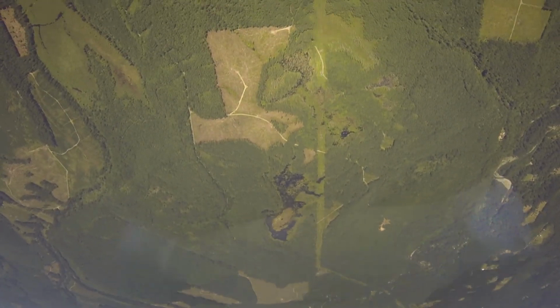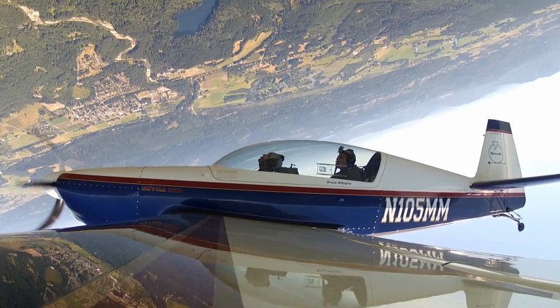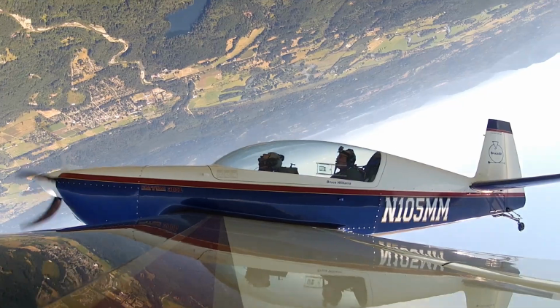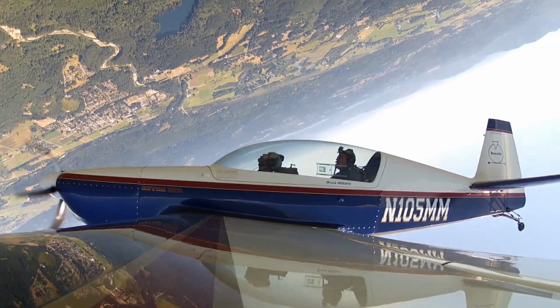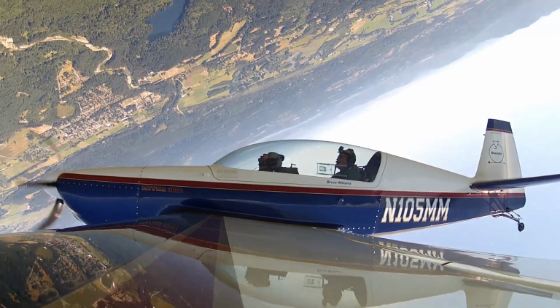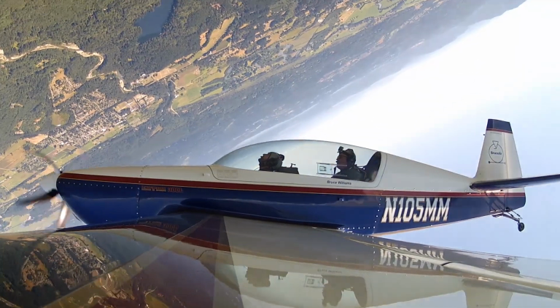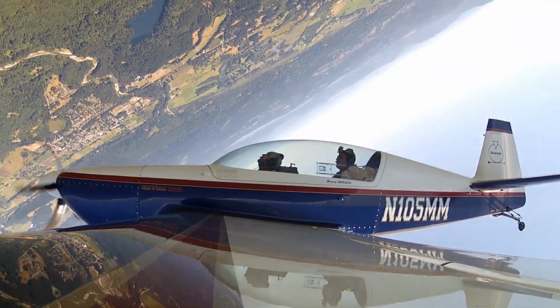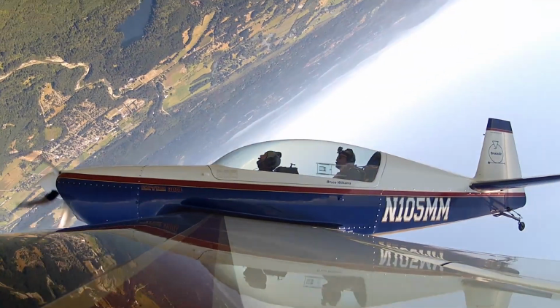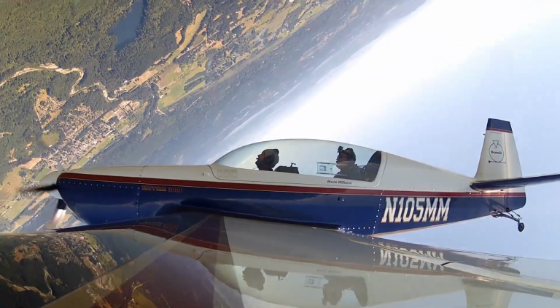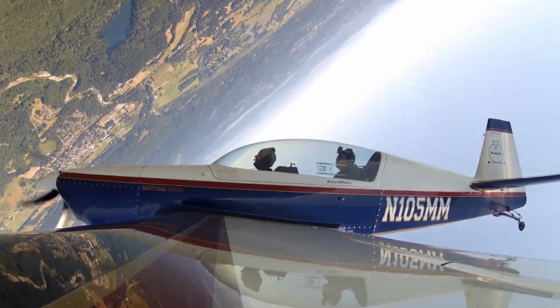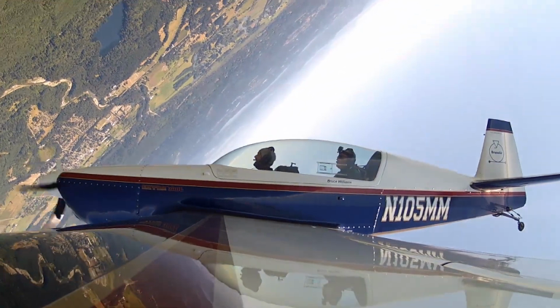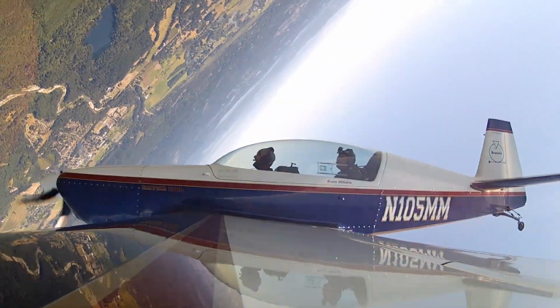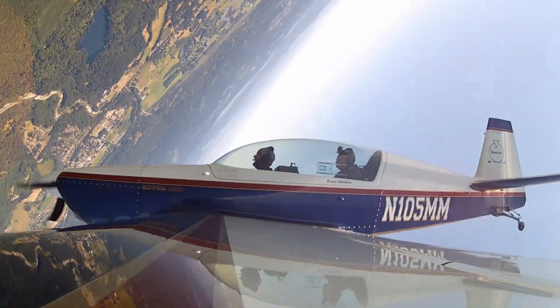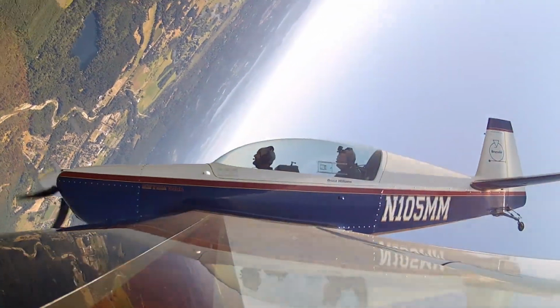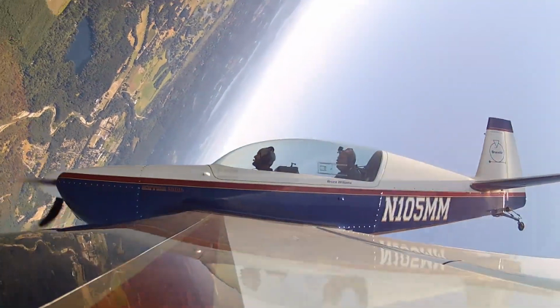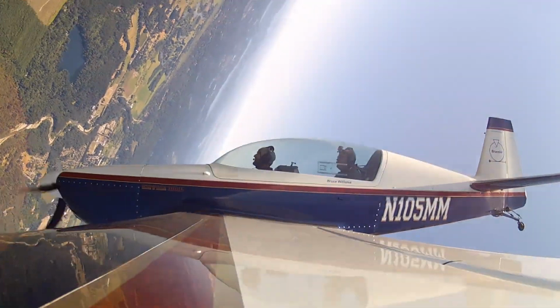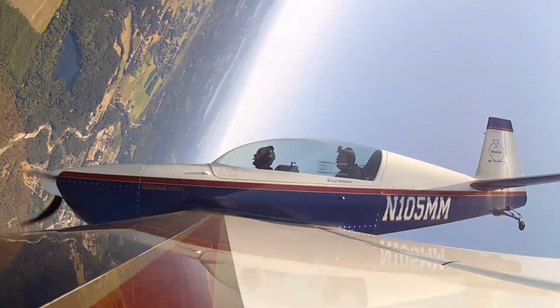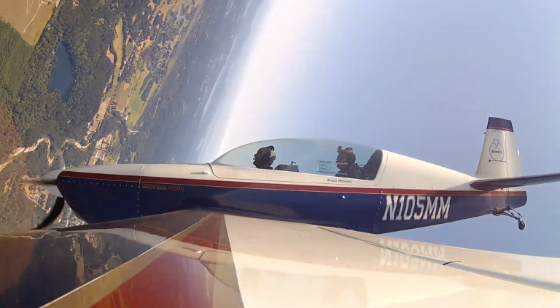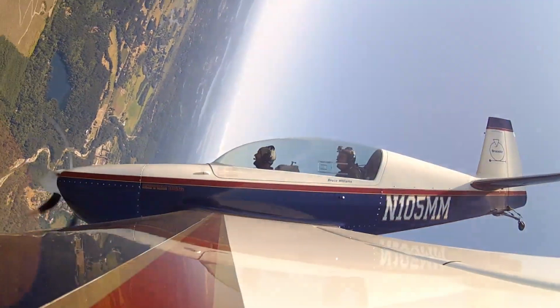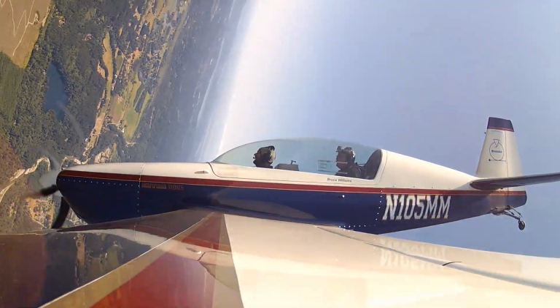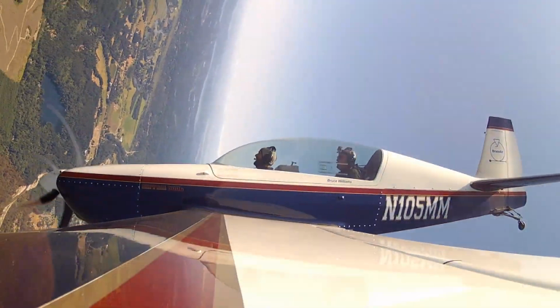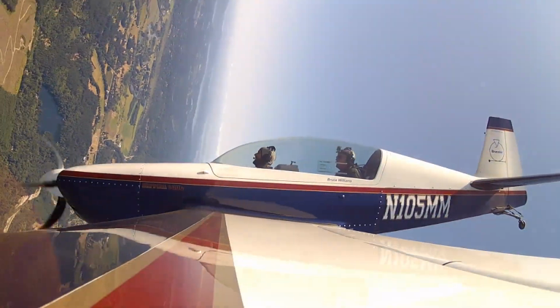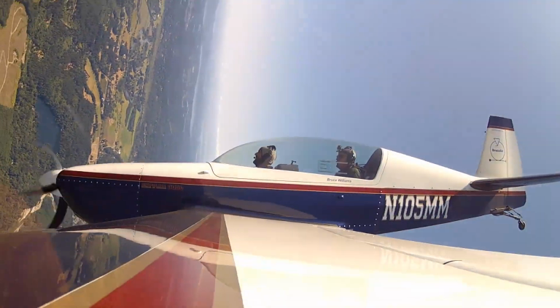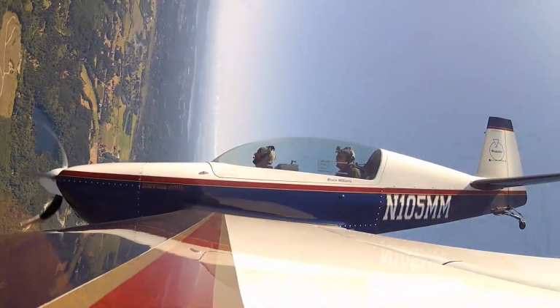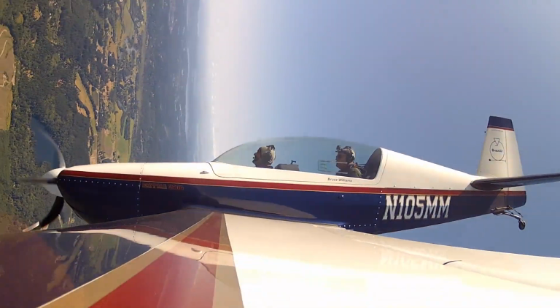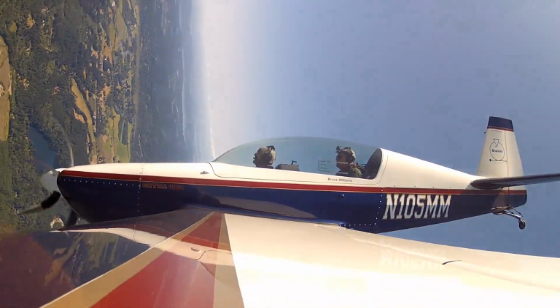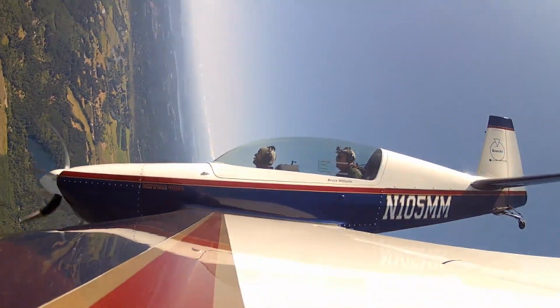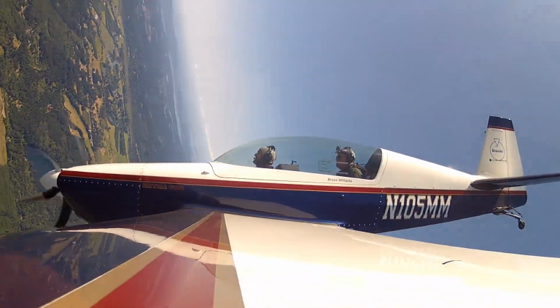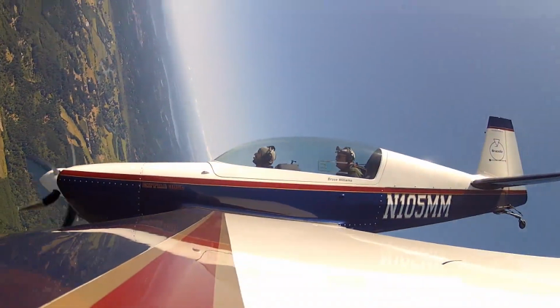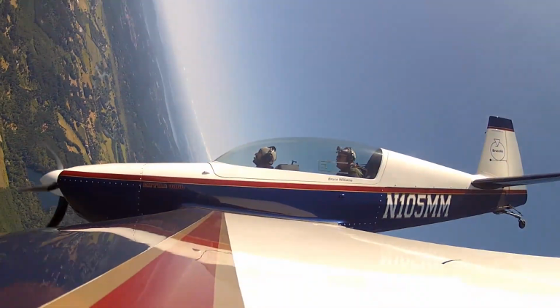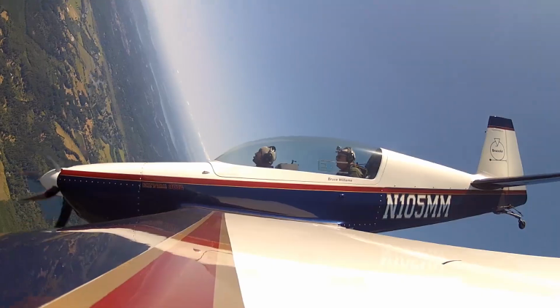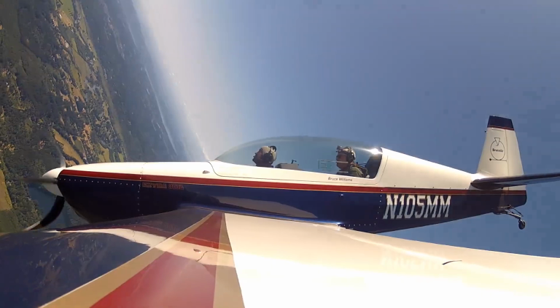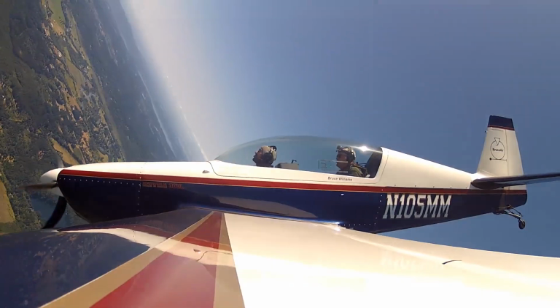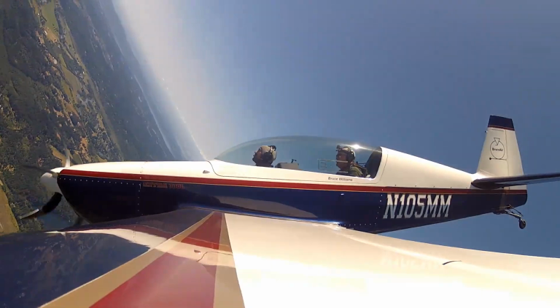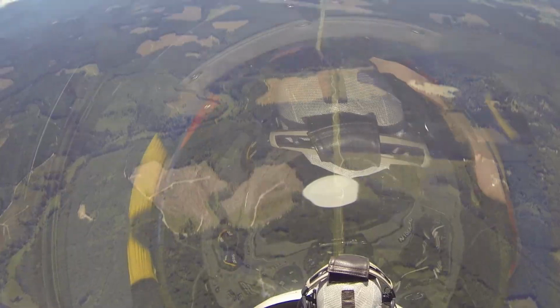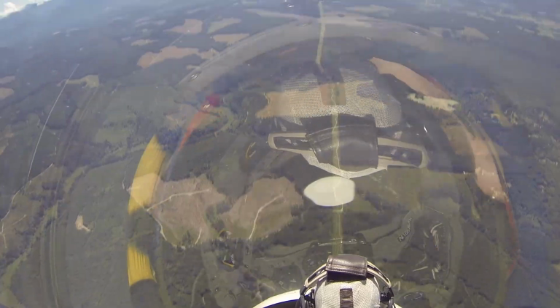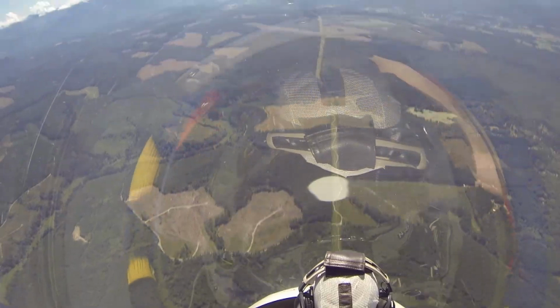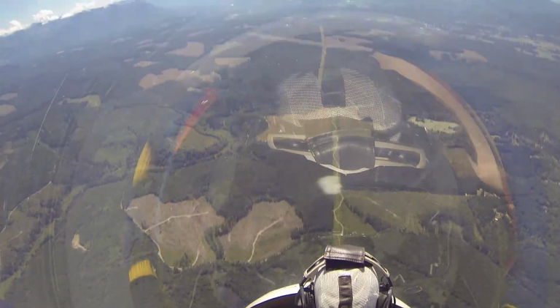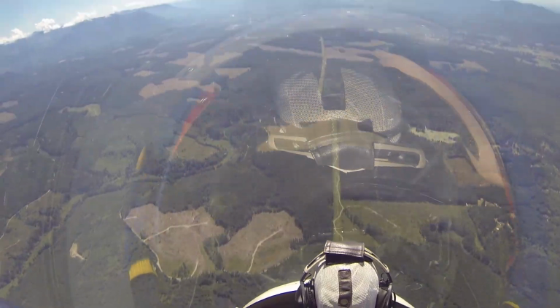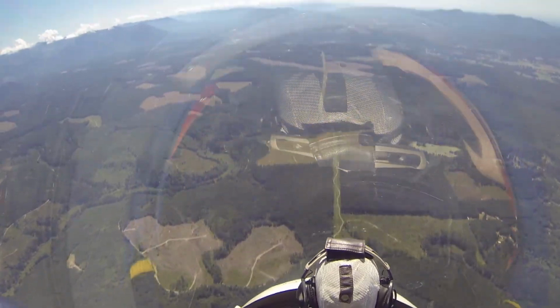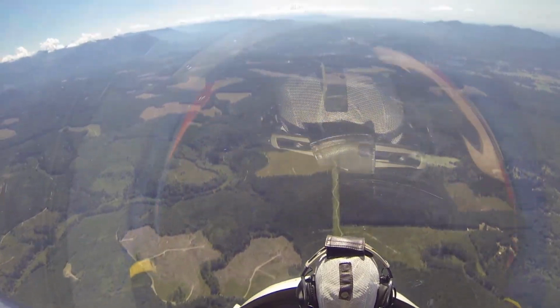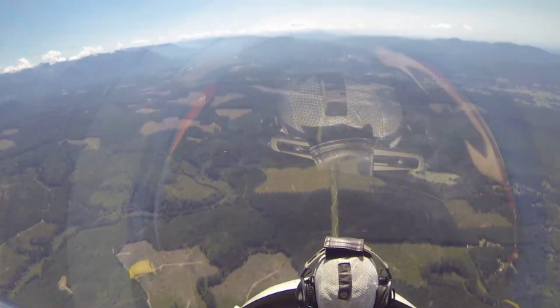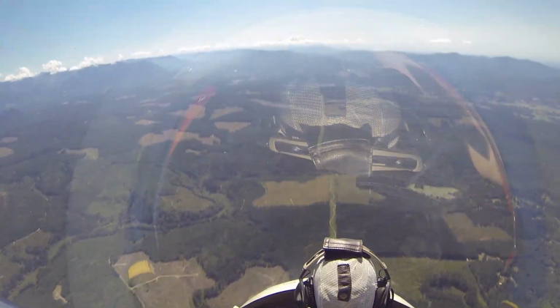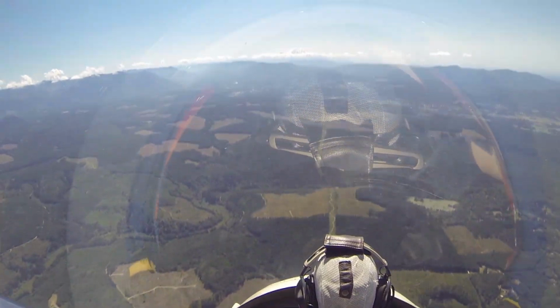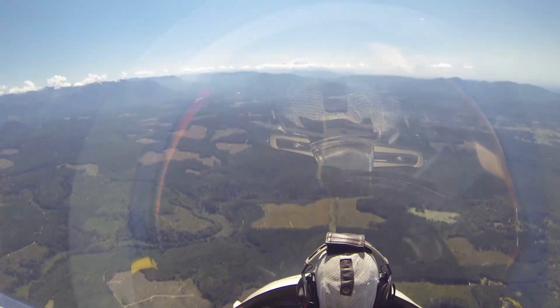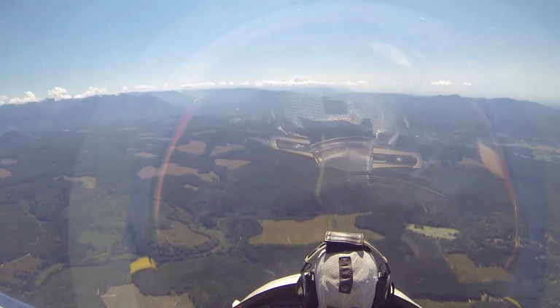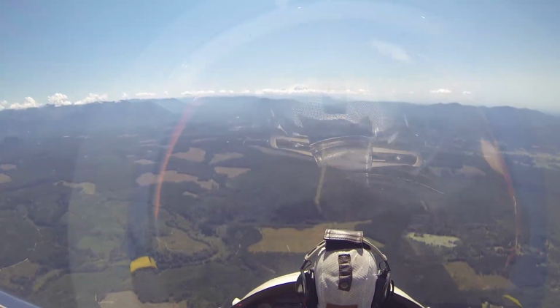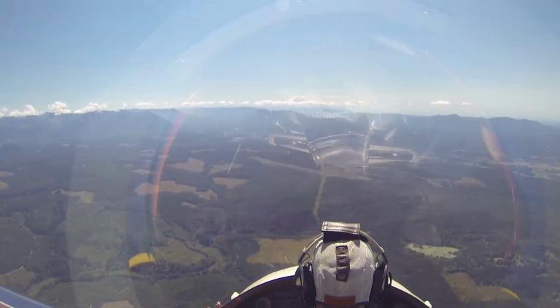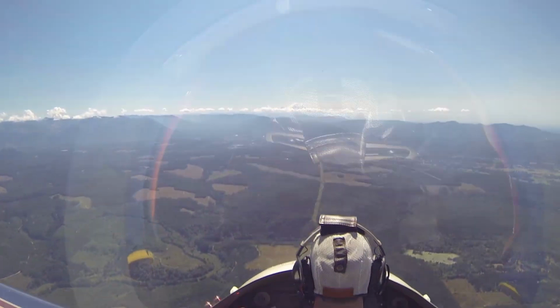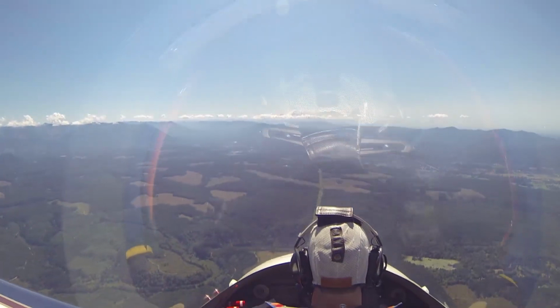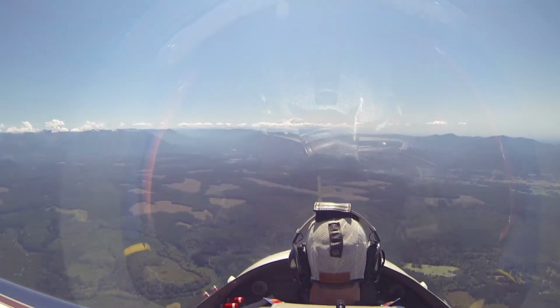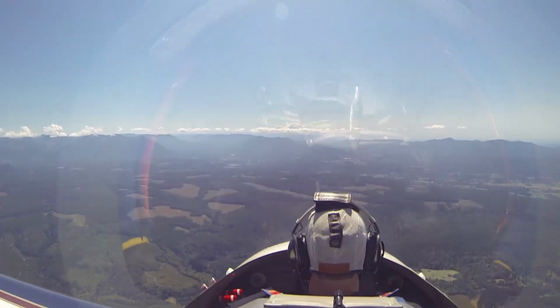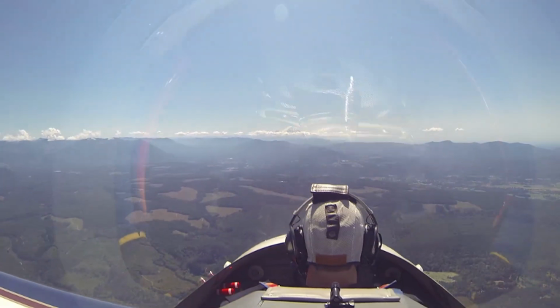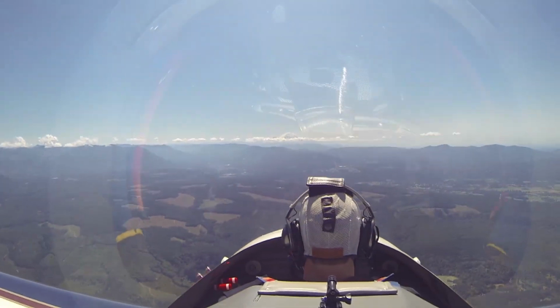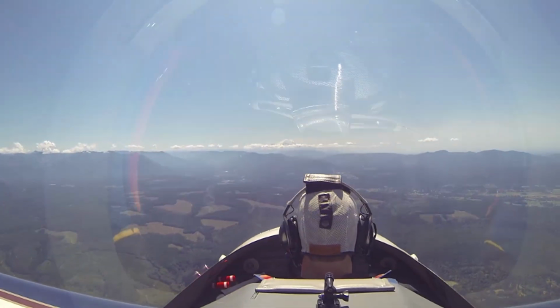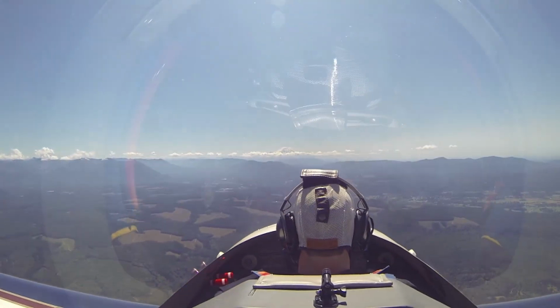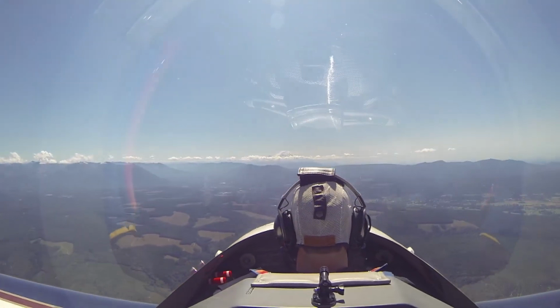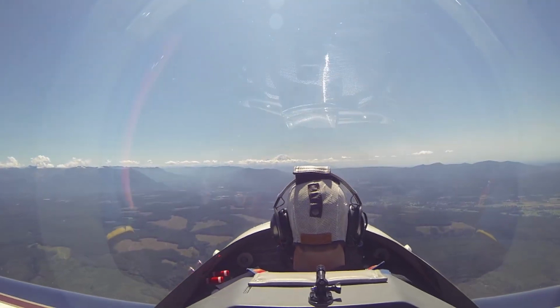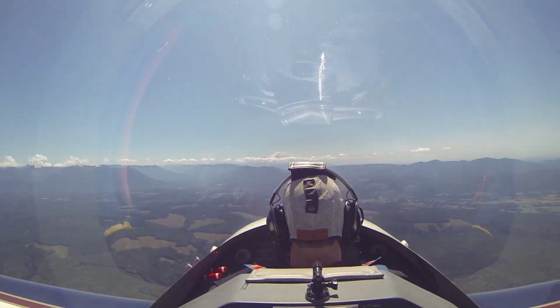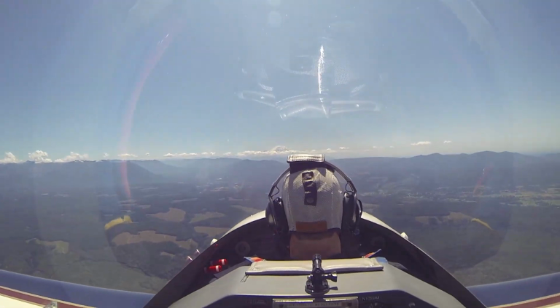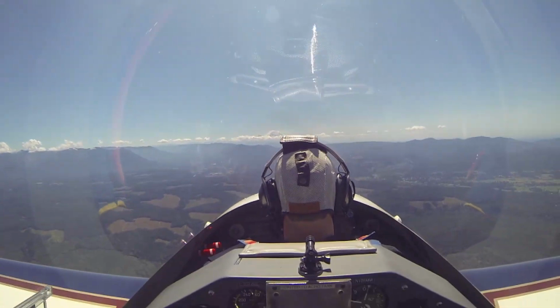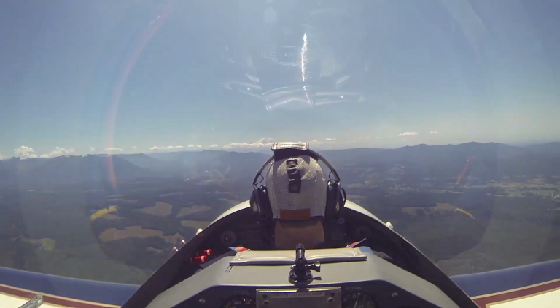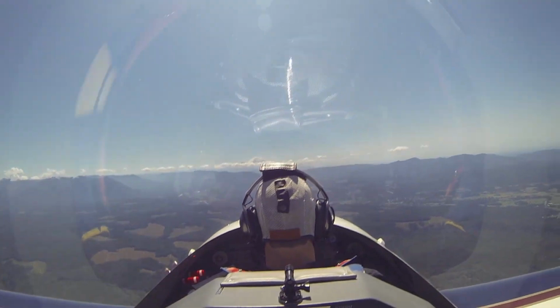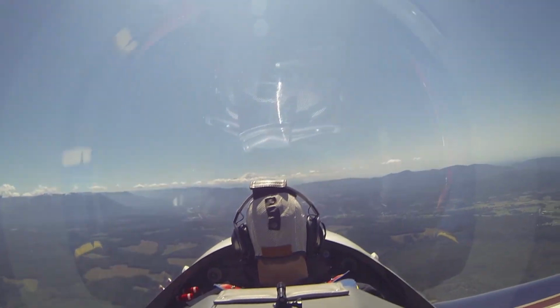Looks like I'm going to go roller coaster. Yeah, it is. Yeah.